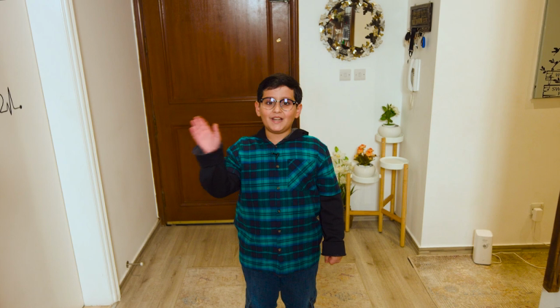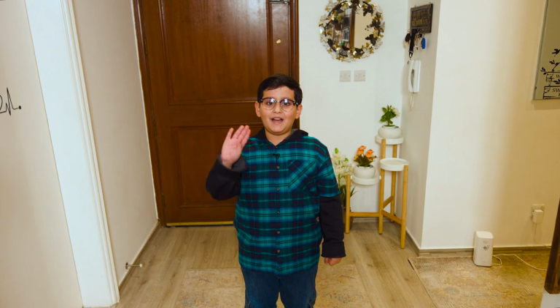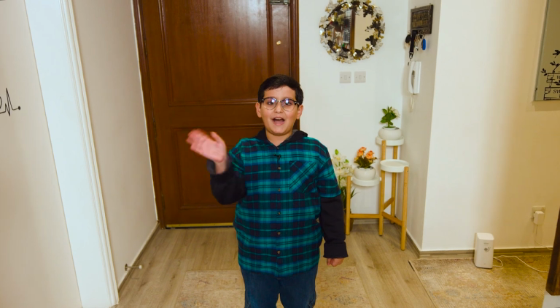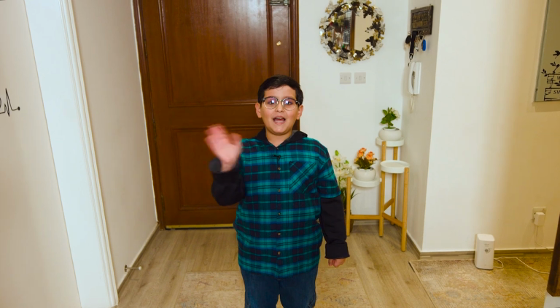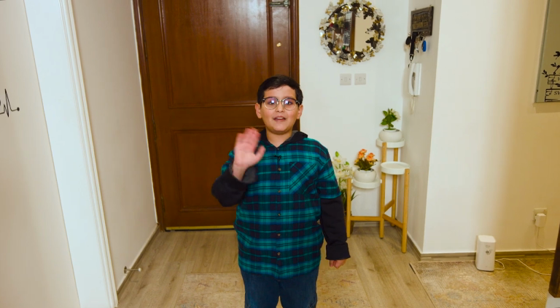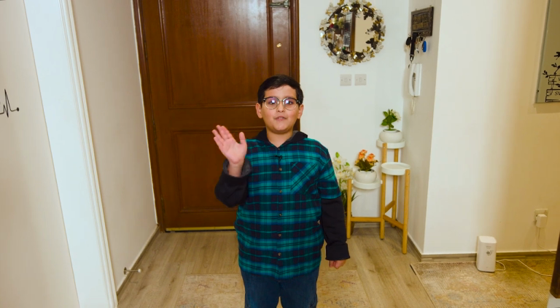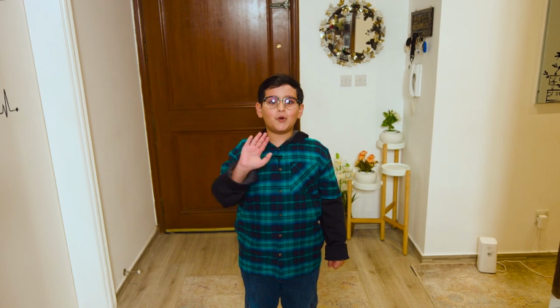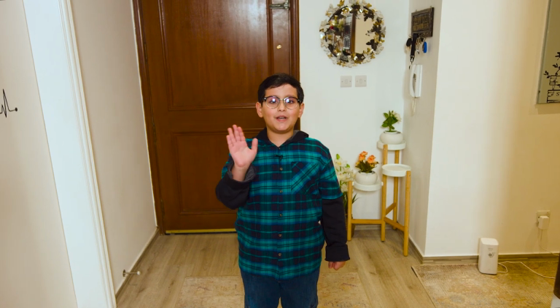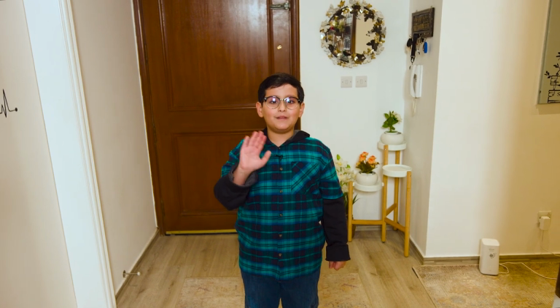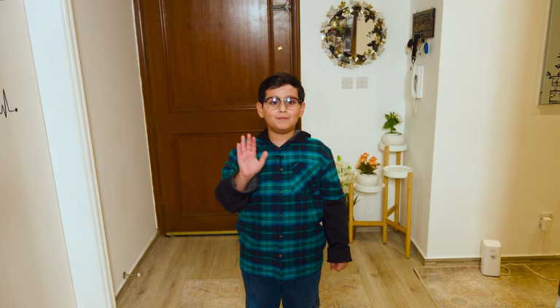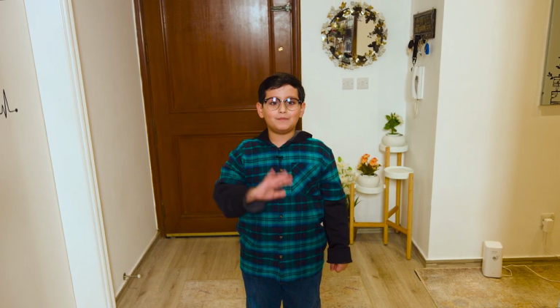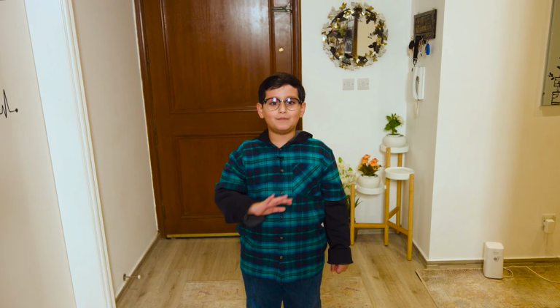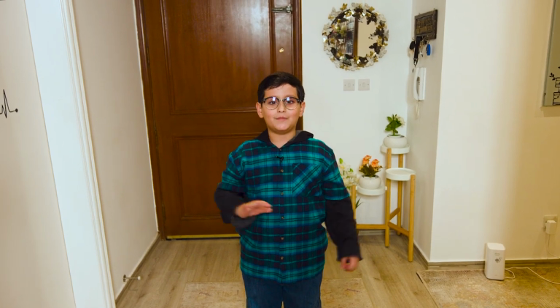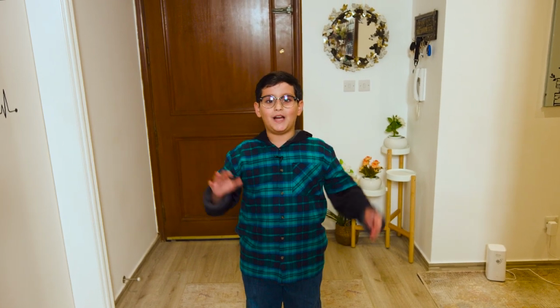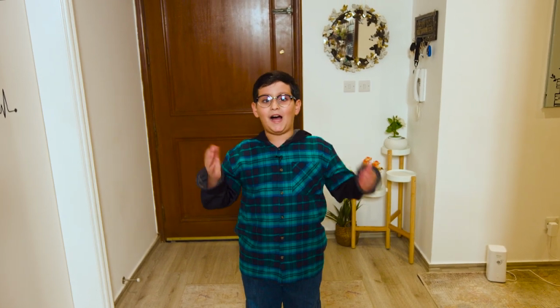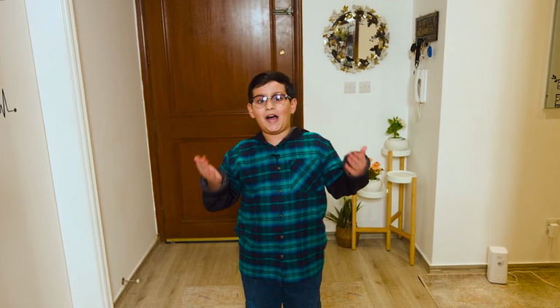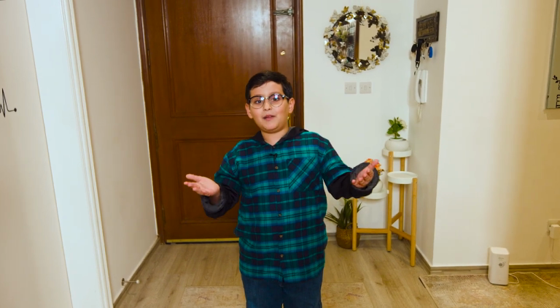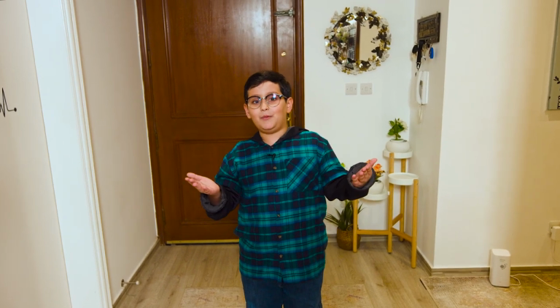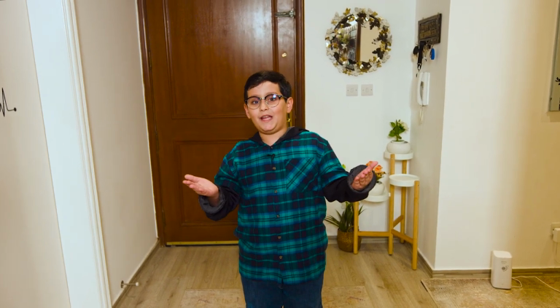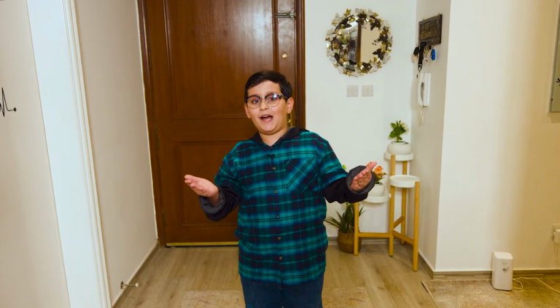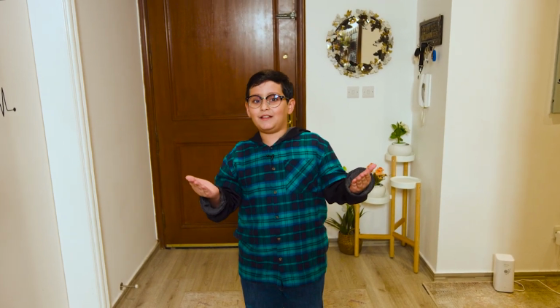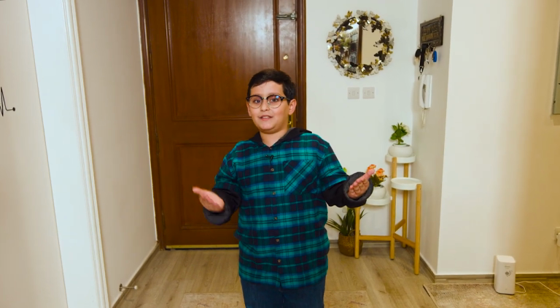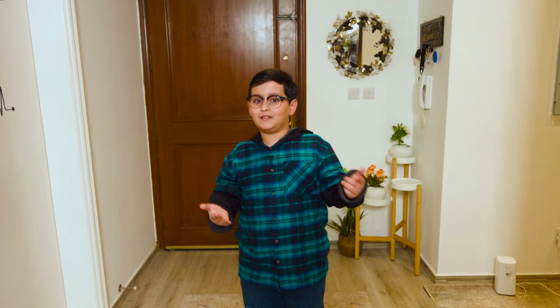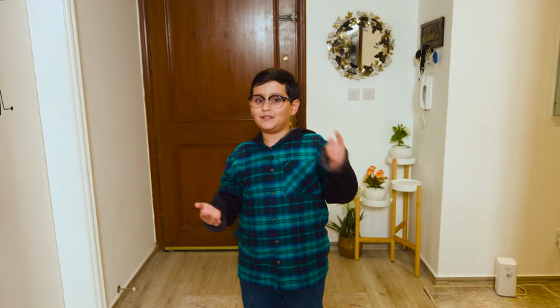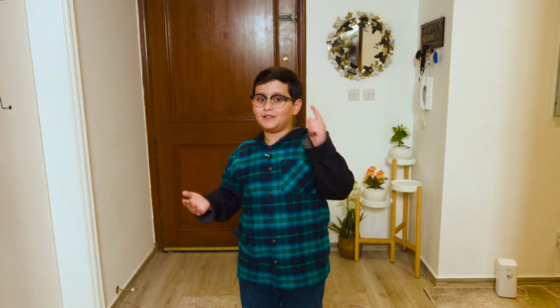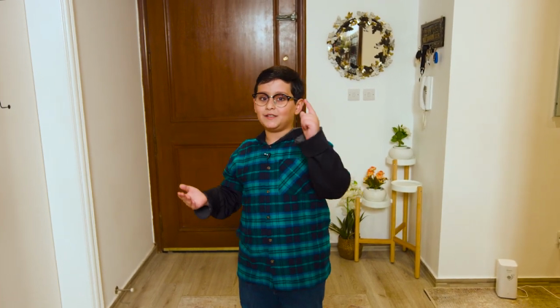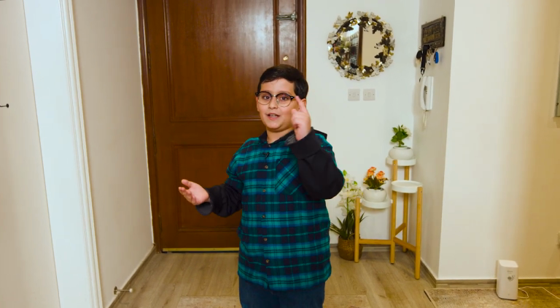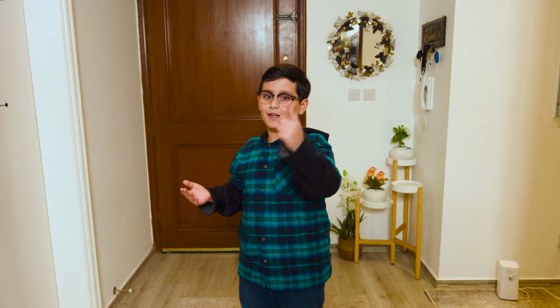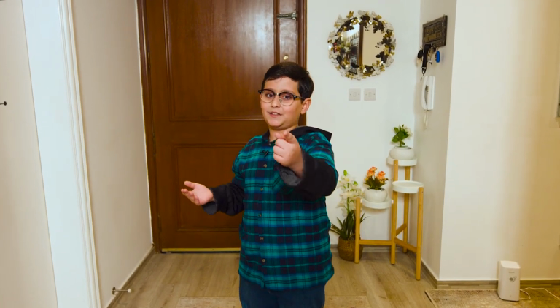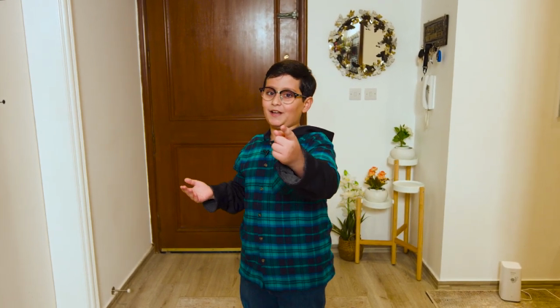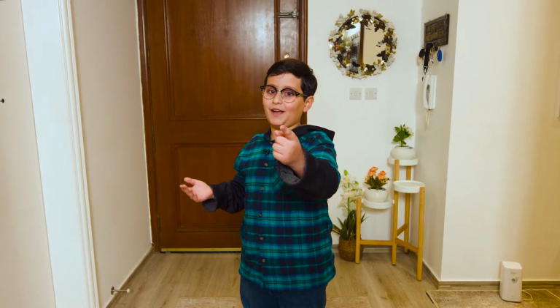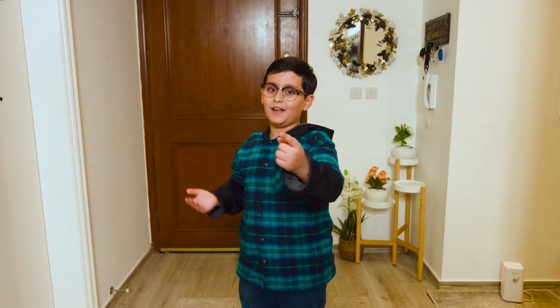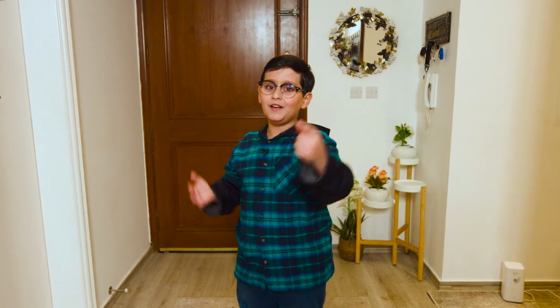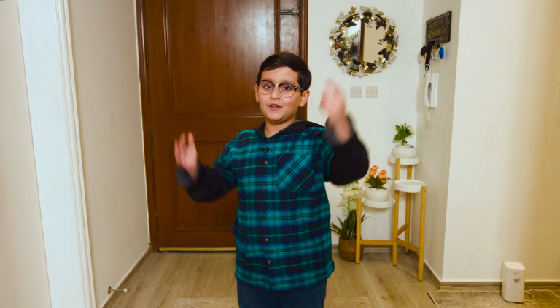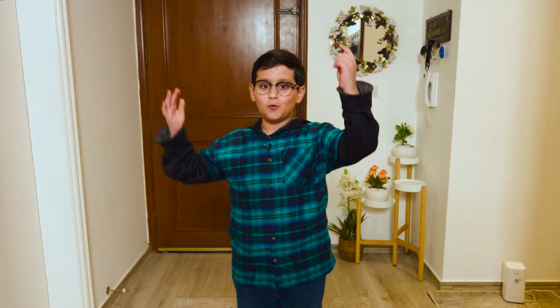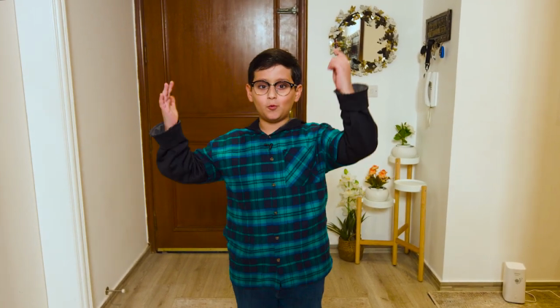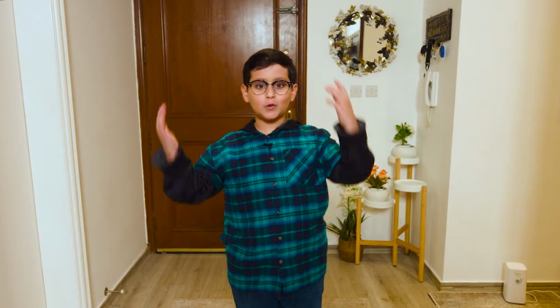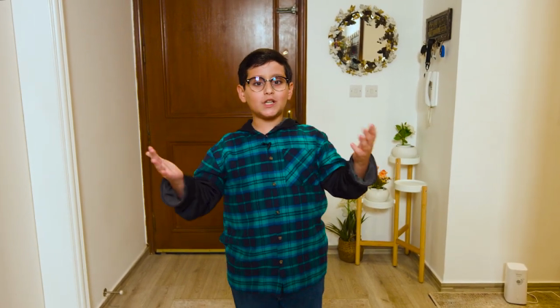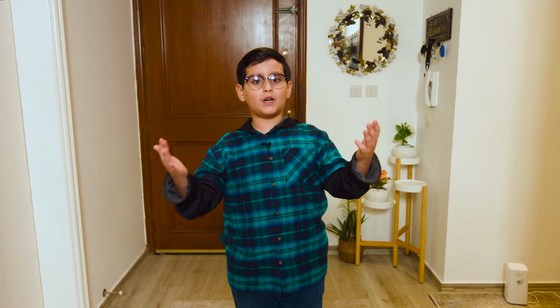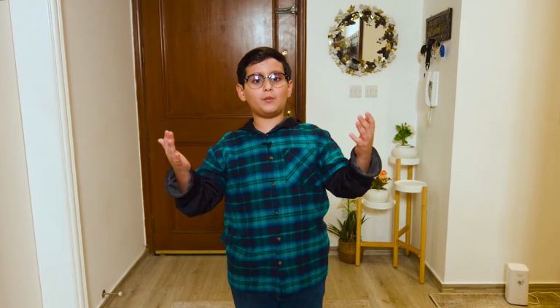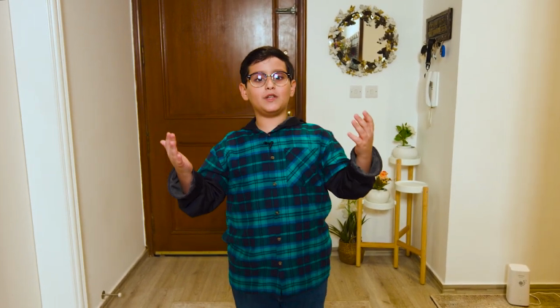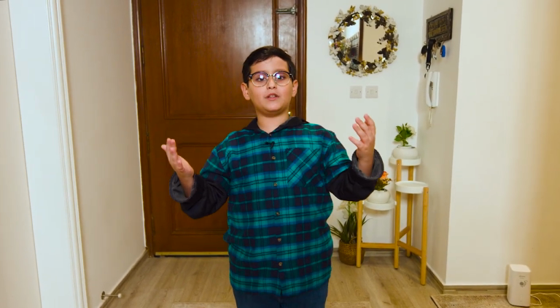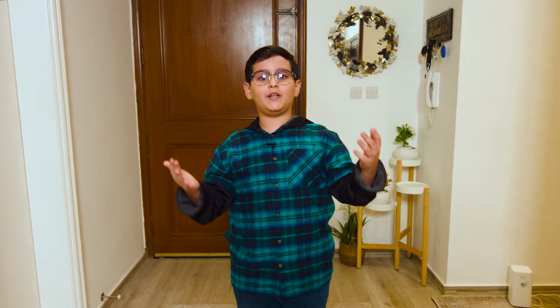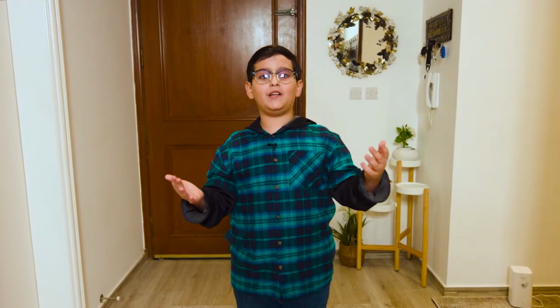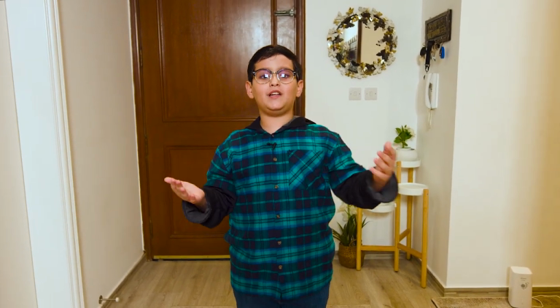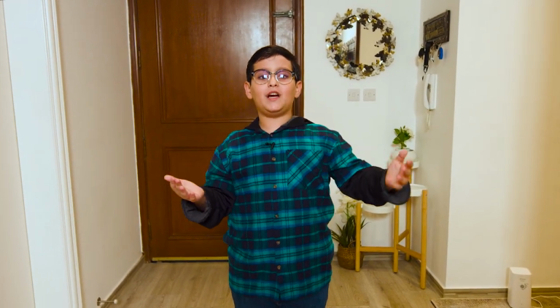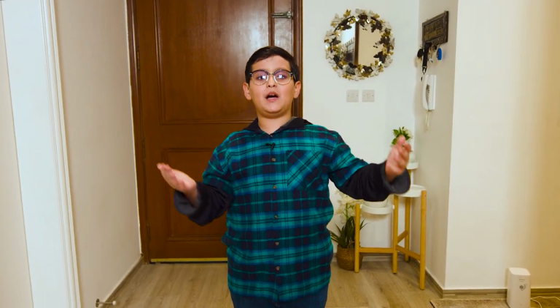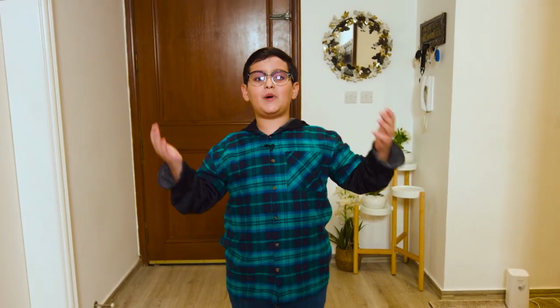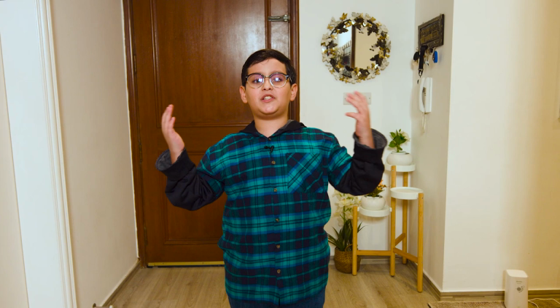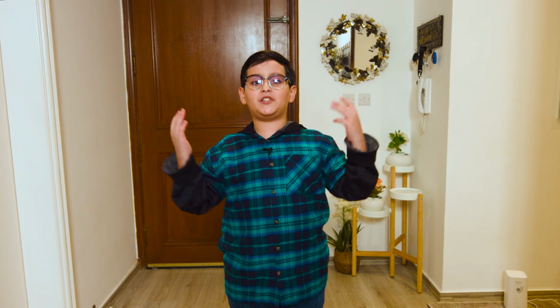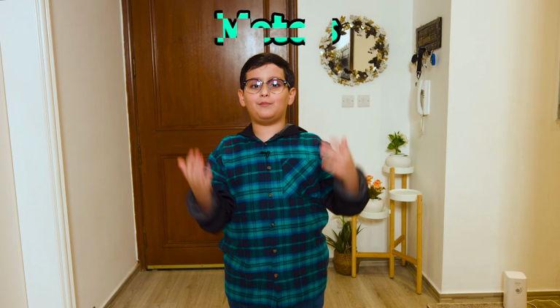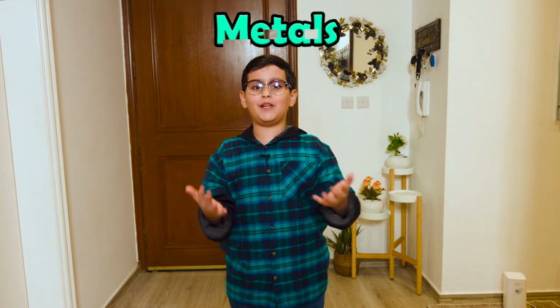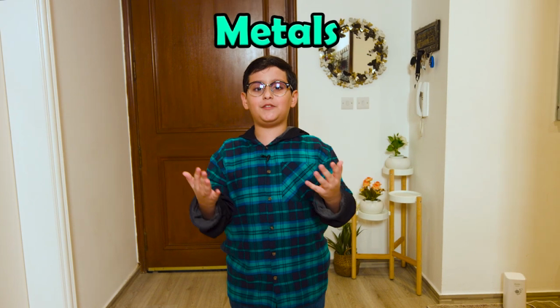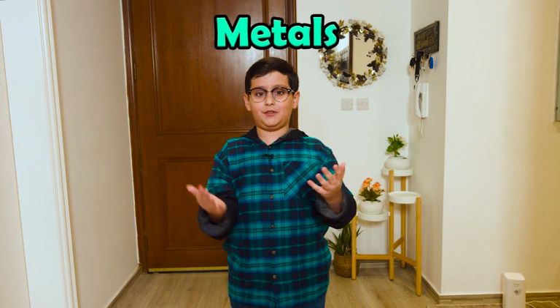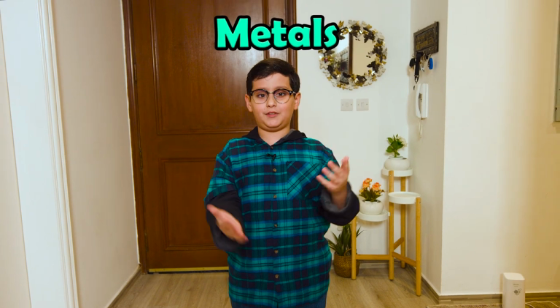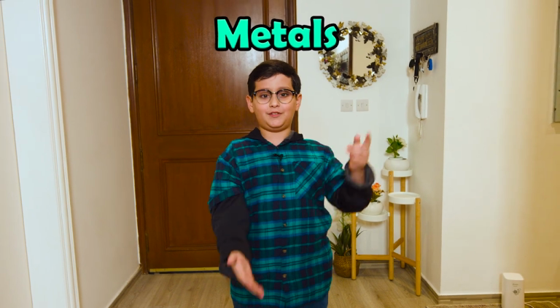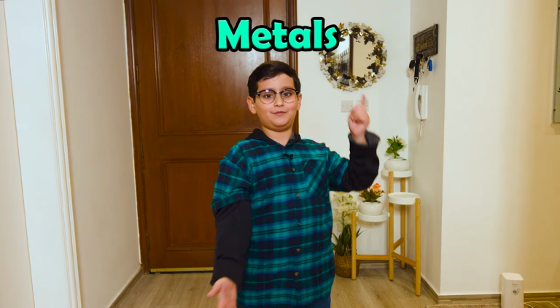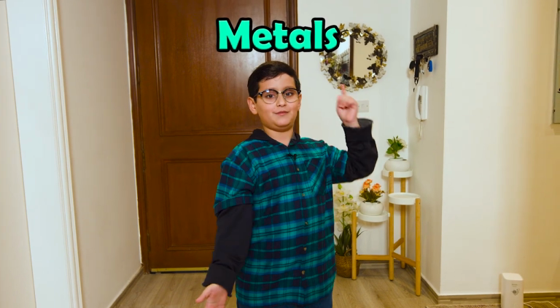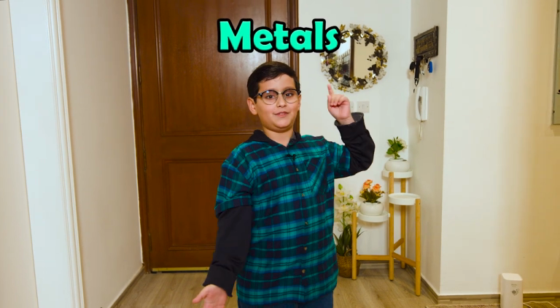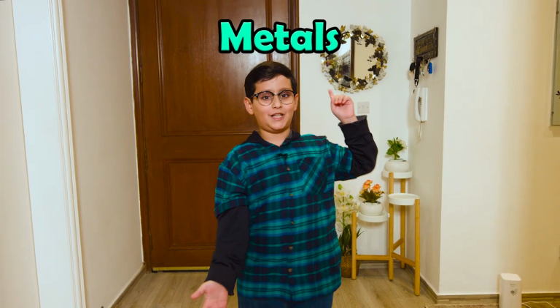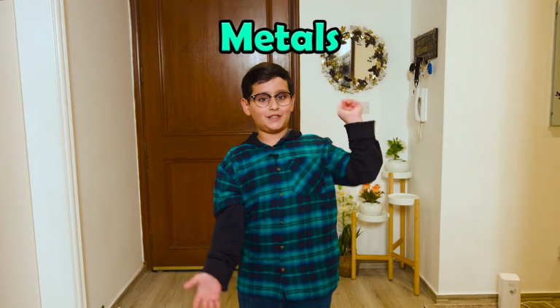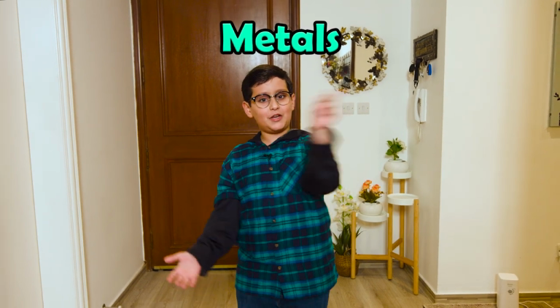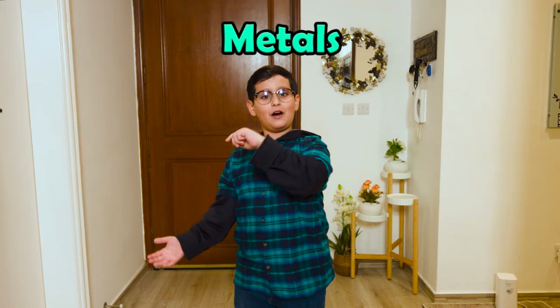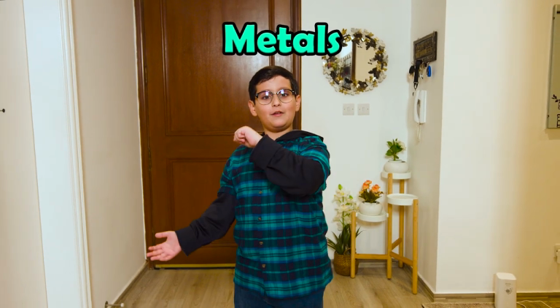Hi everyone, I'm Iyad, and today we're going to be learning about some metals. Let's go!